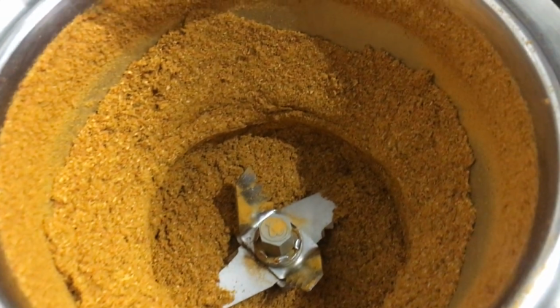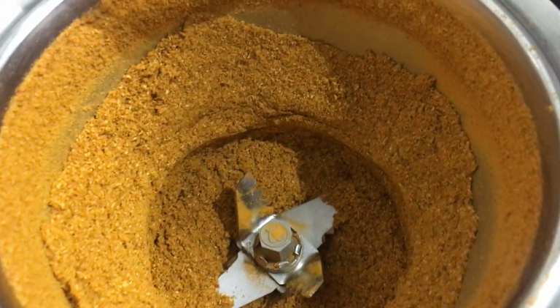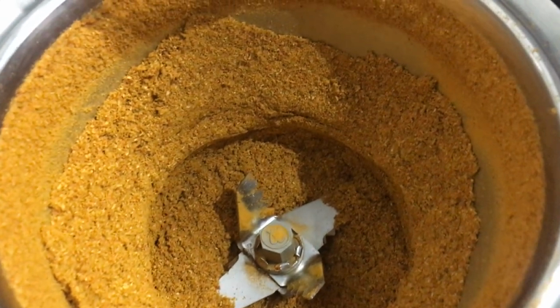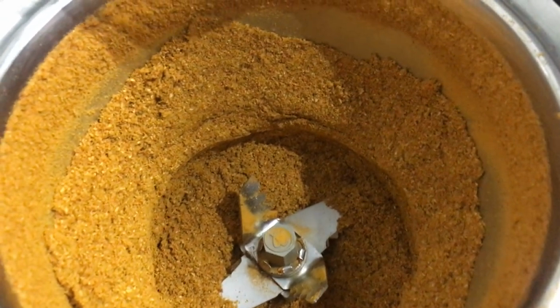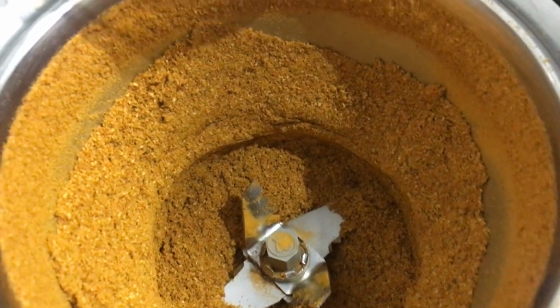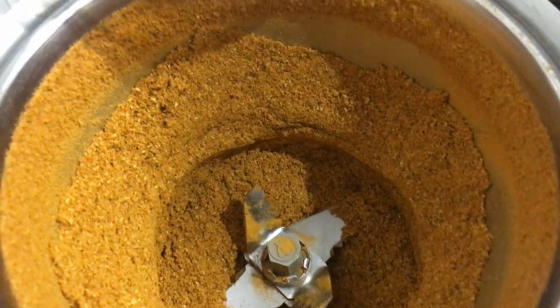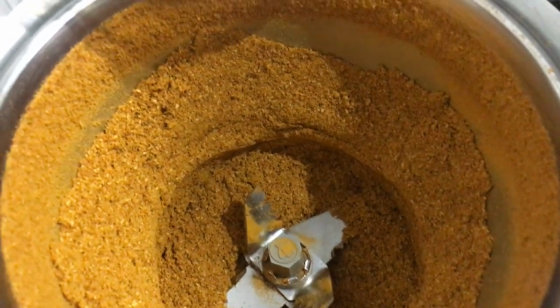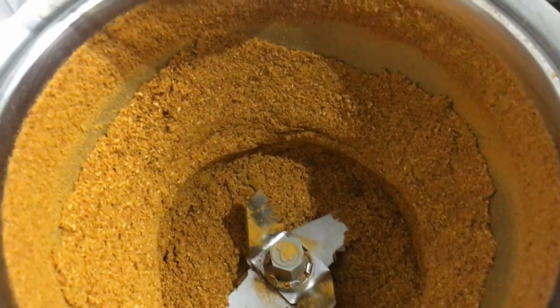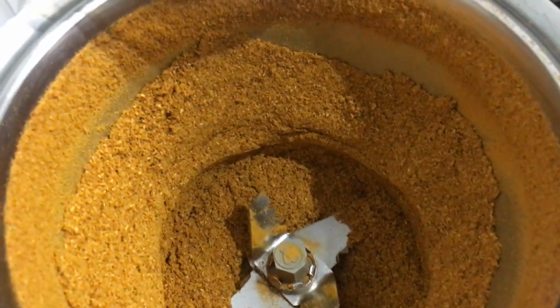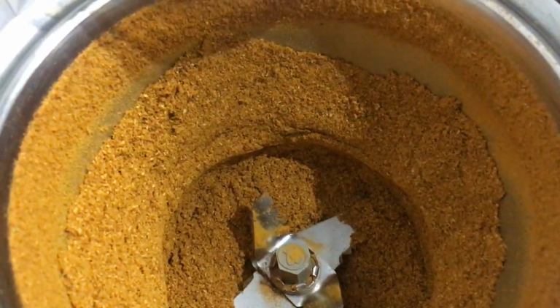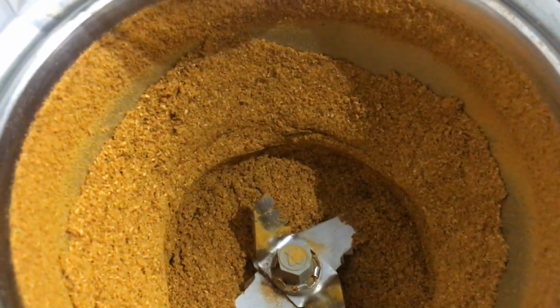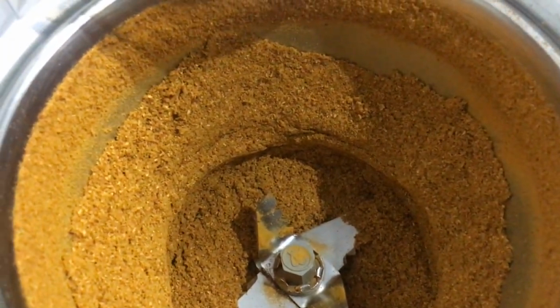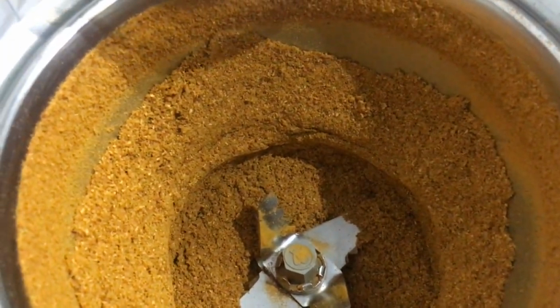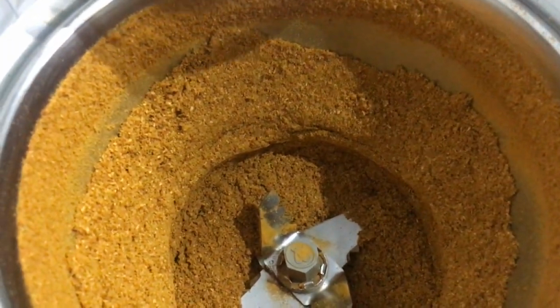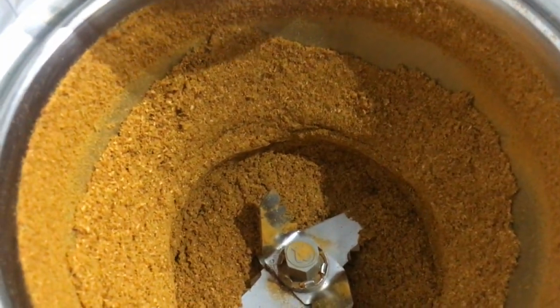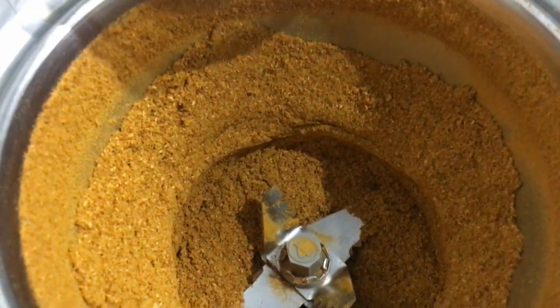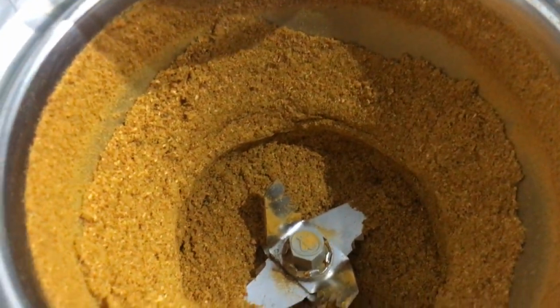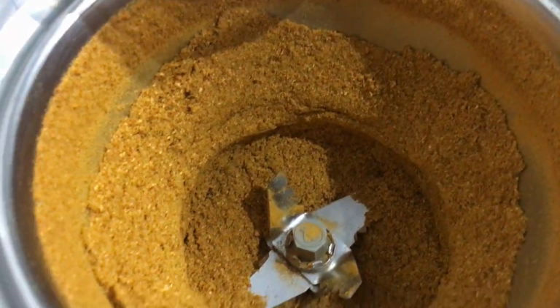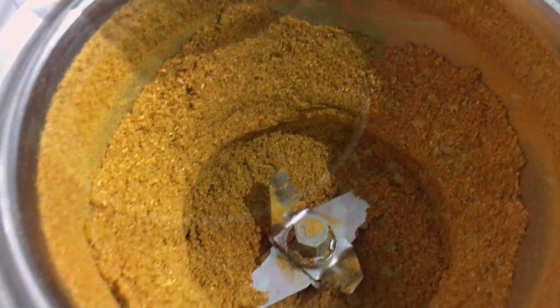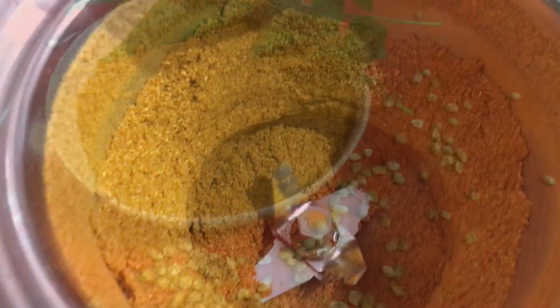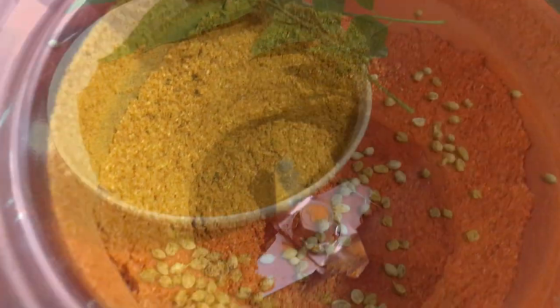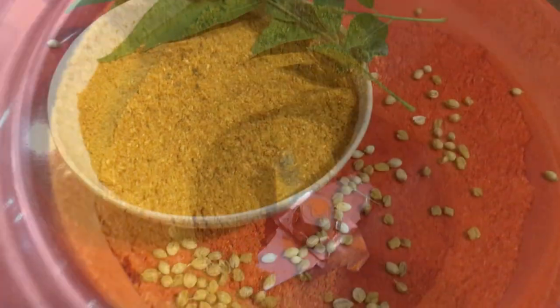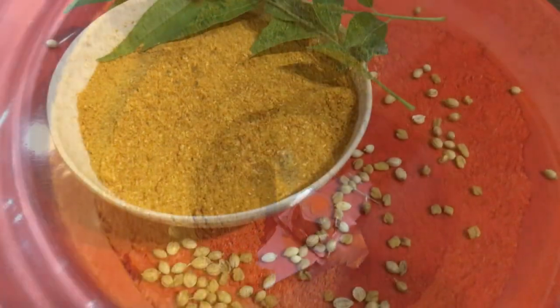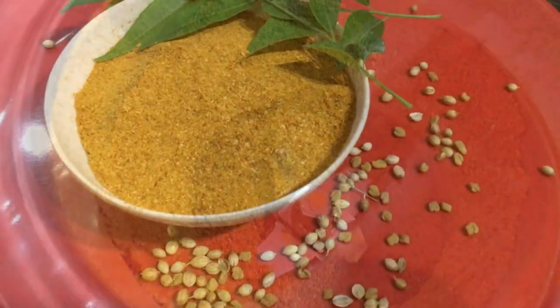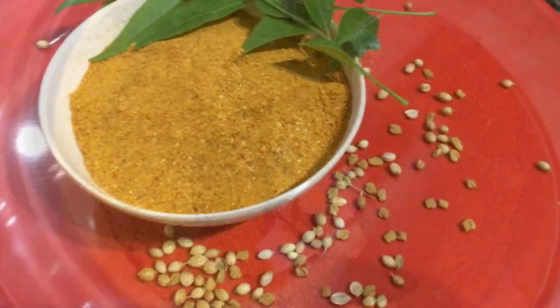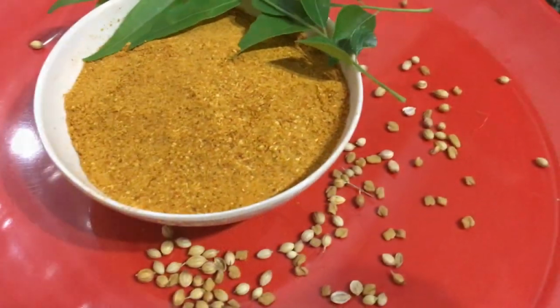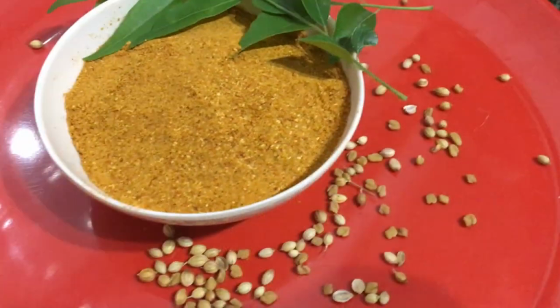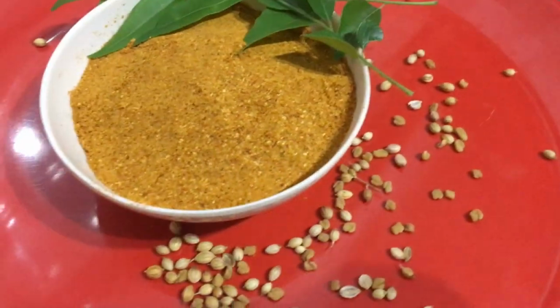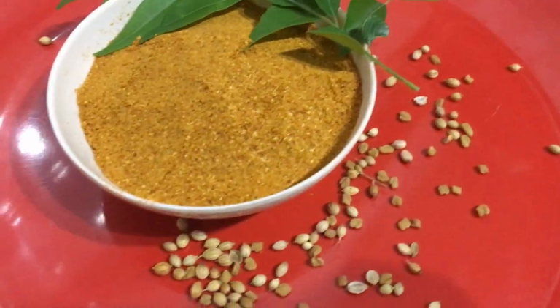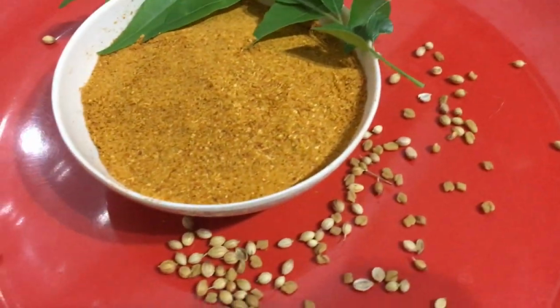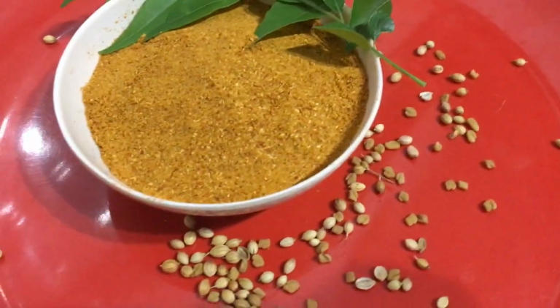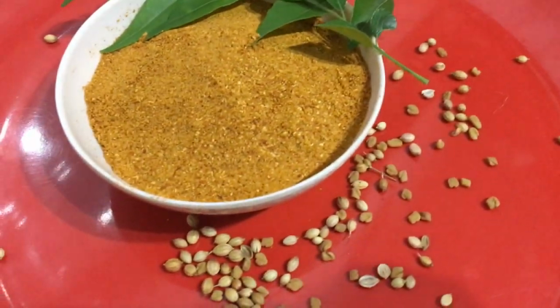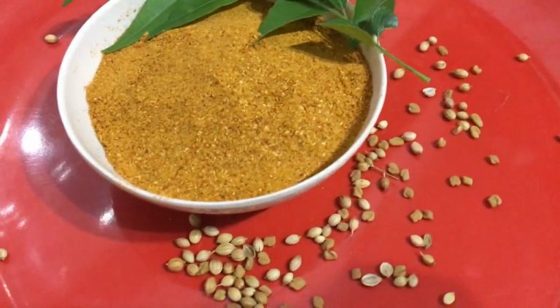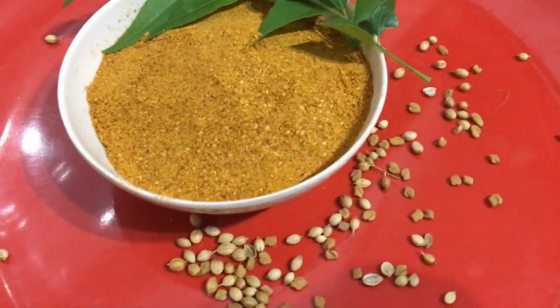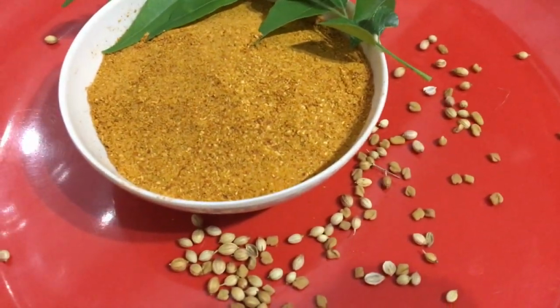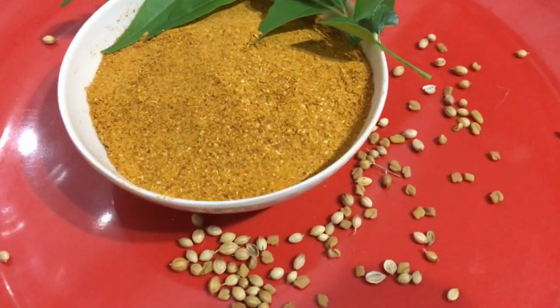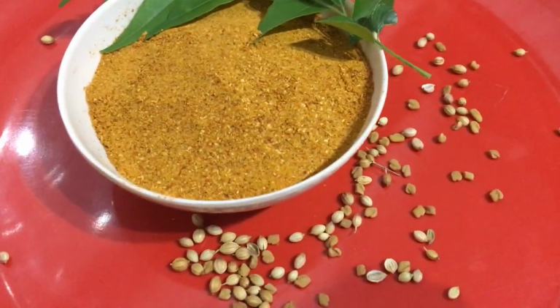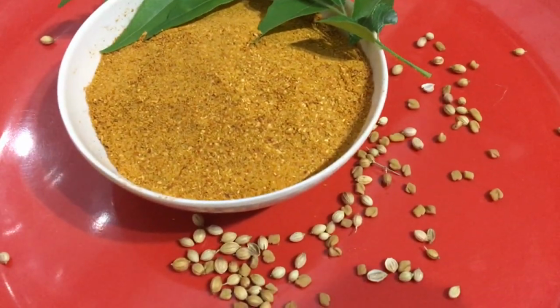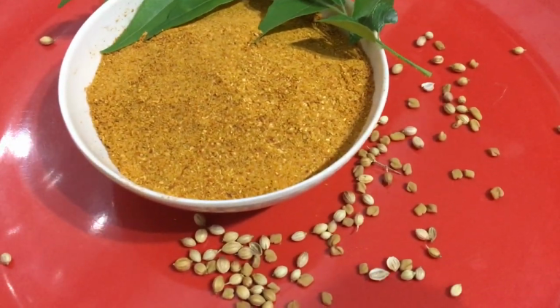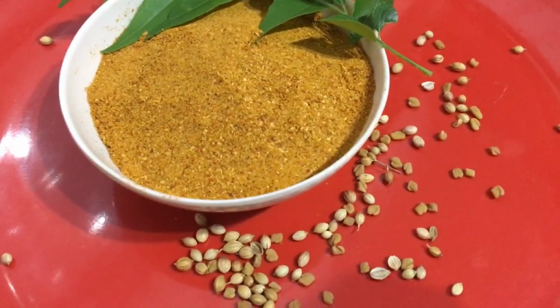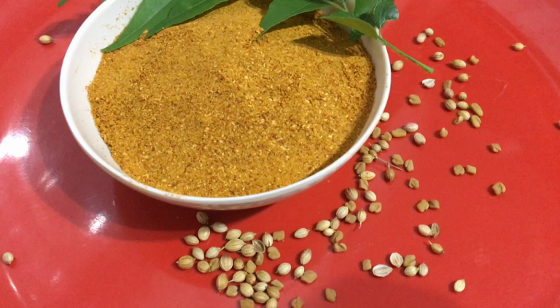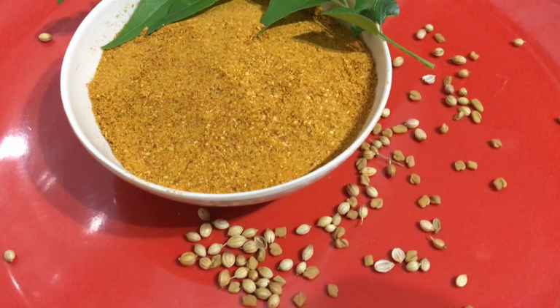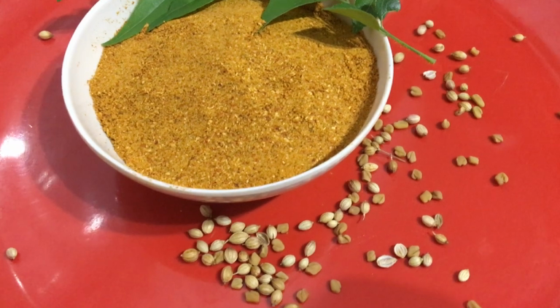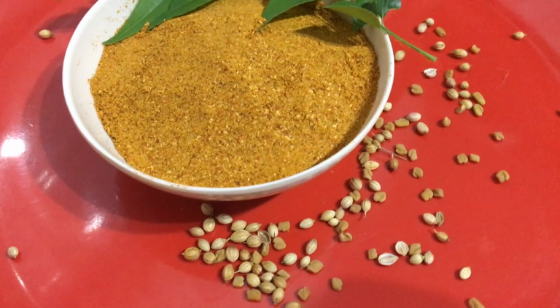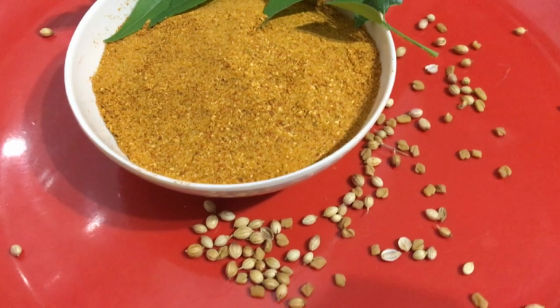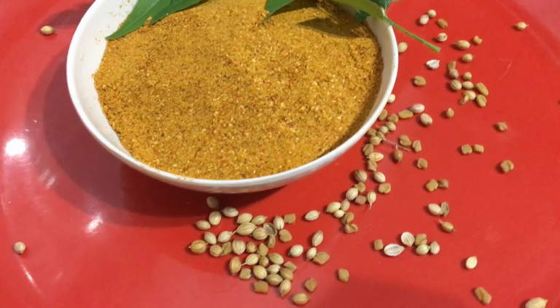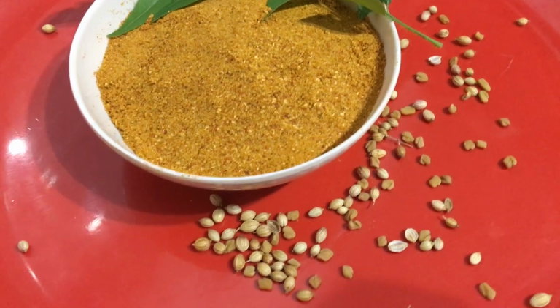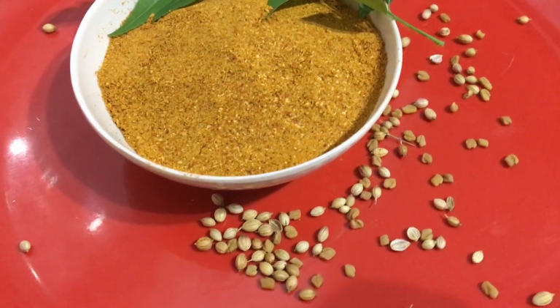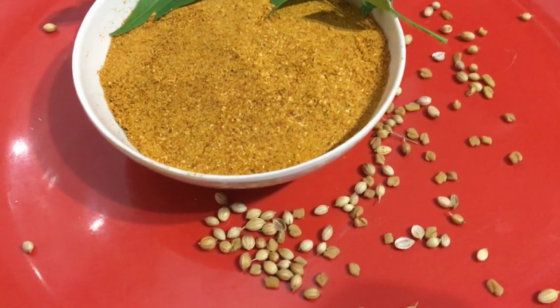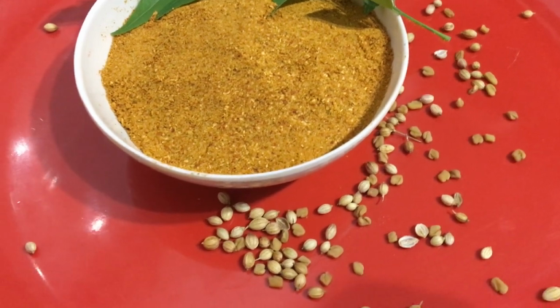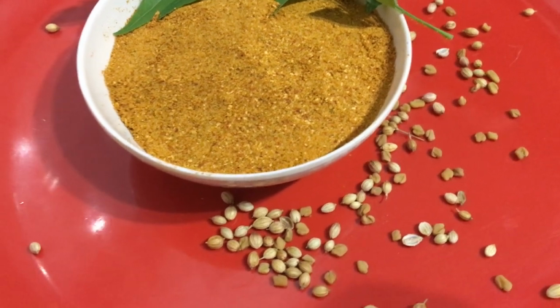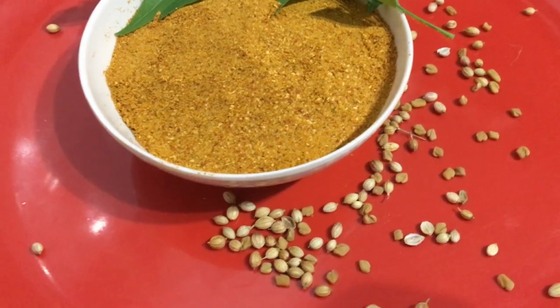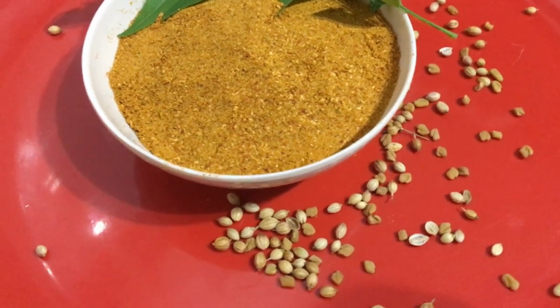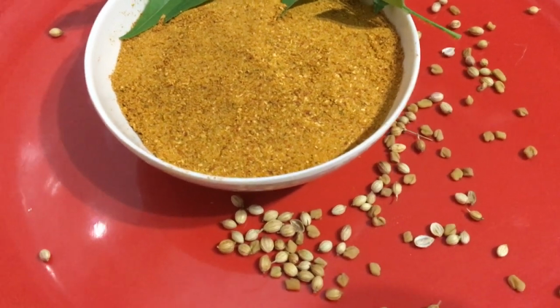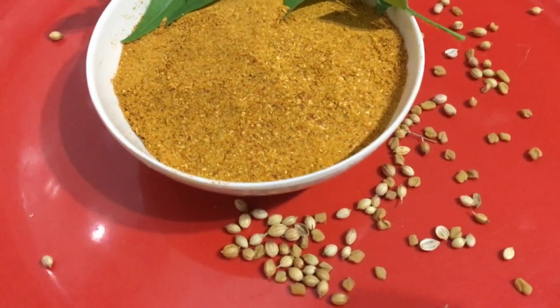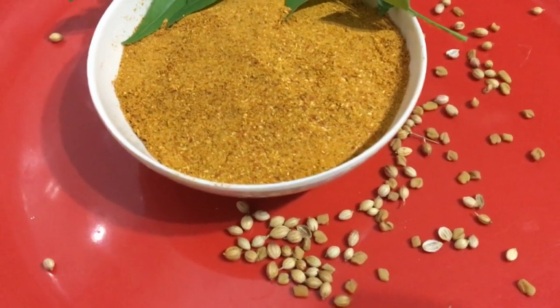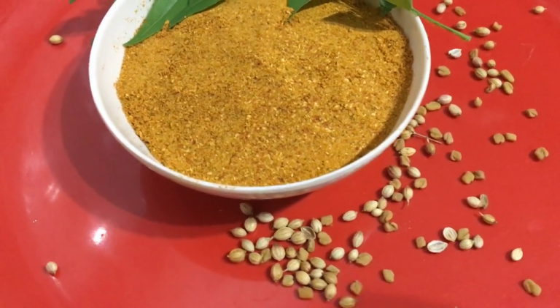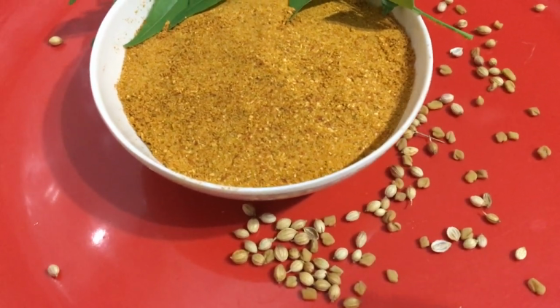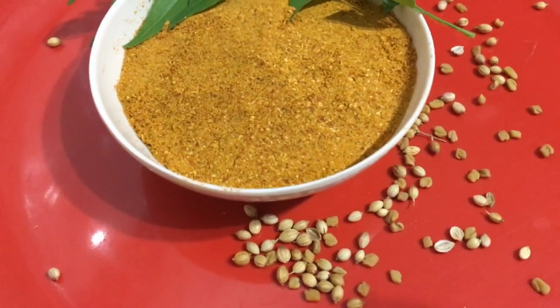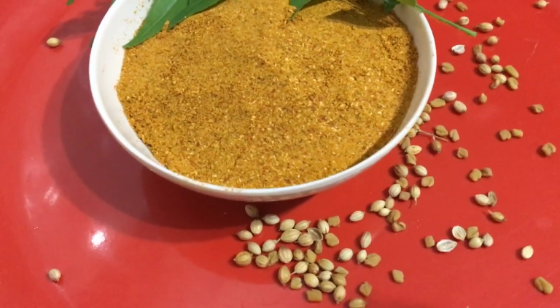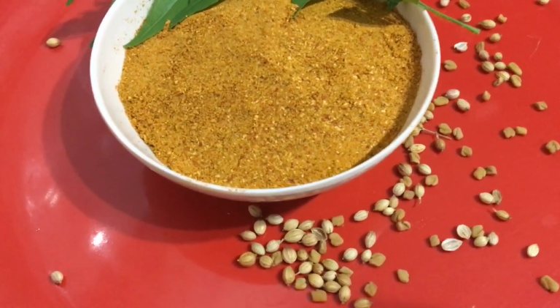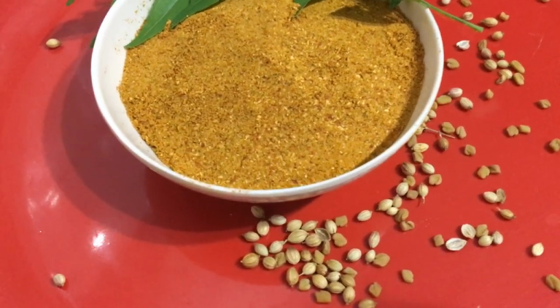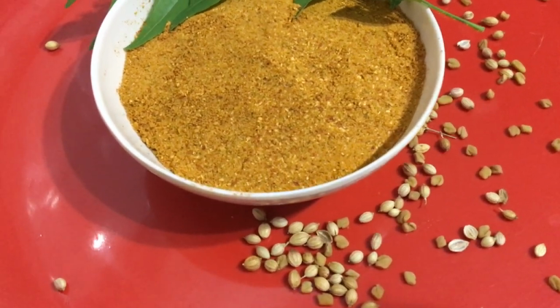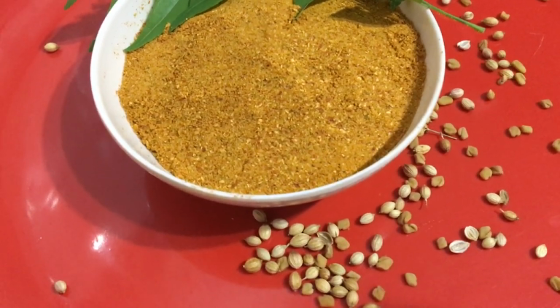Your homemade sambar powder is now ready. You can store it in a jar and use it up to 10-12 times.